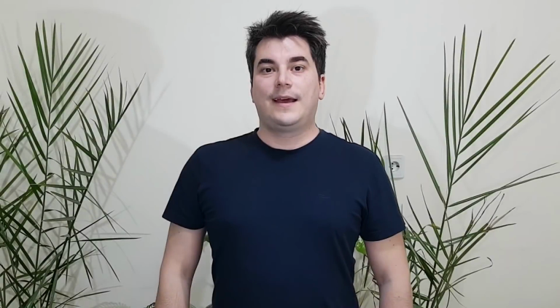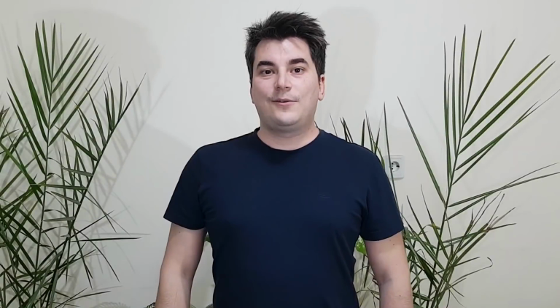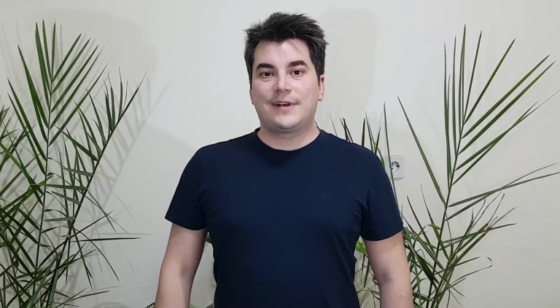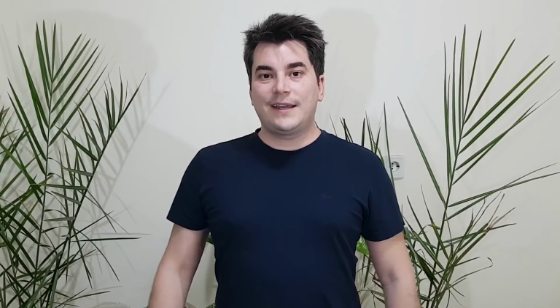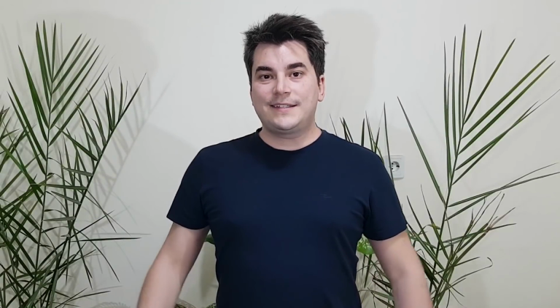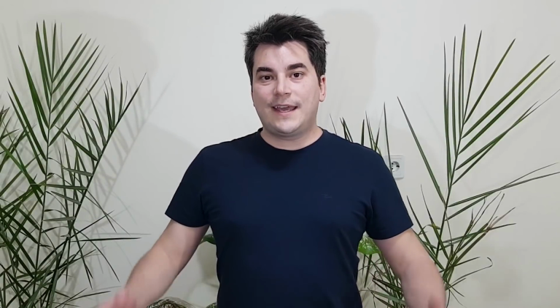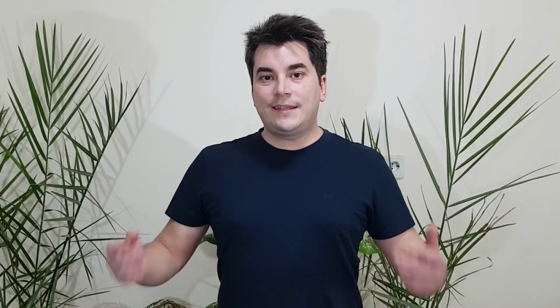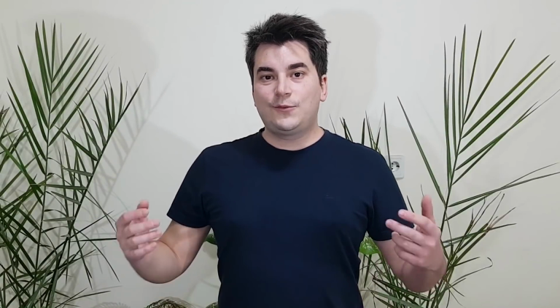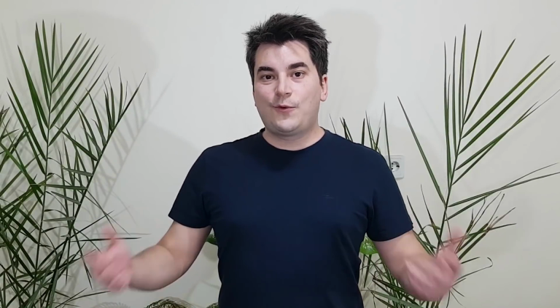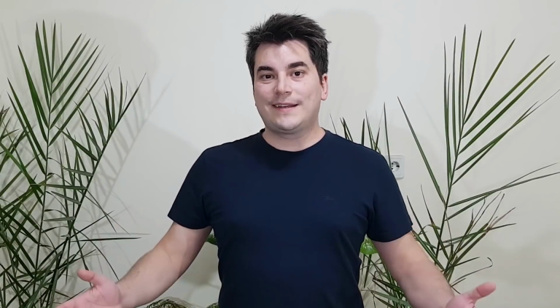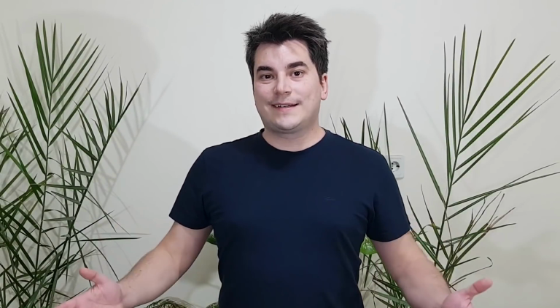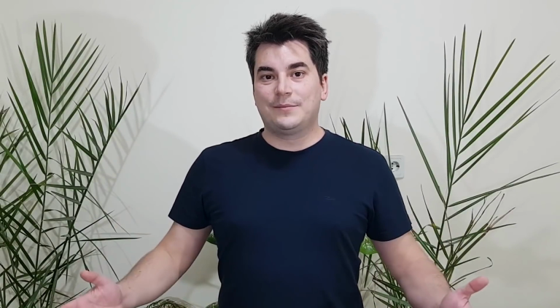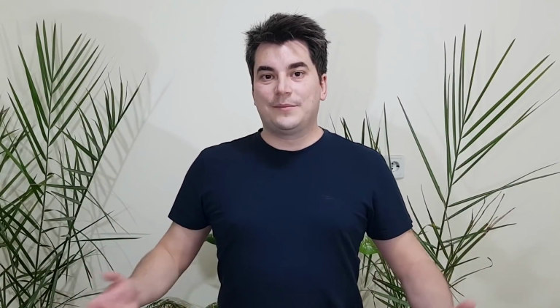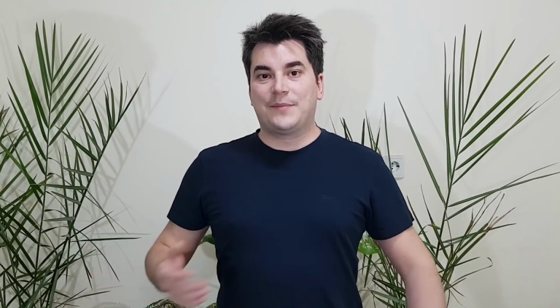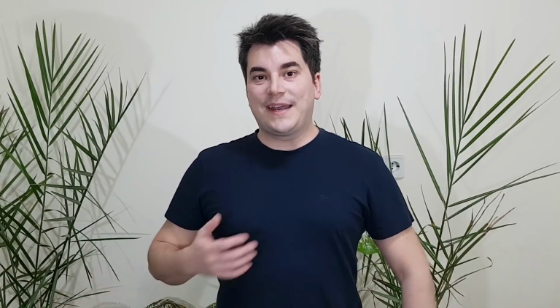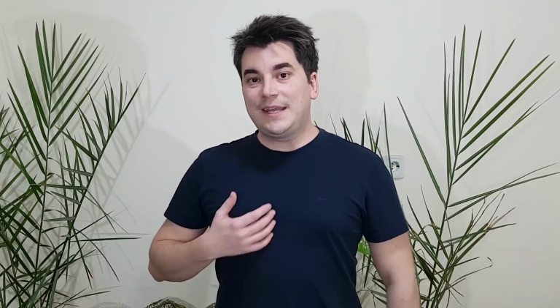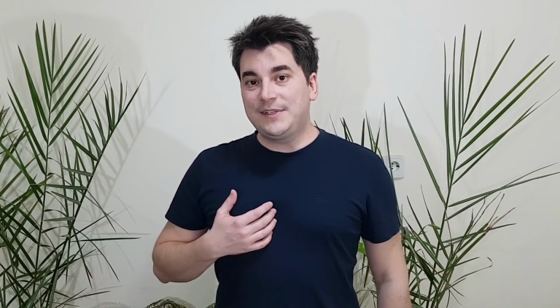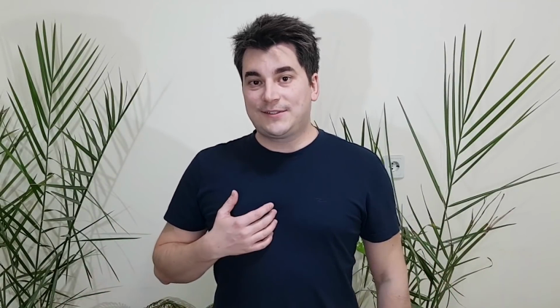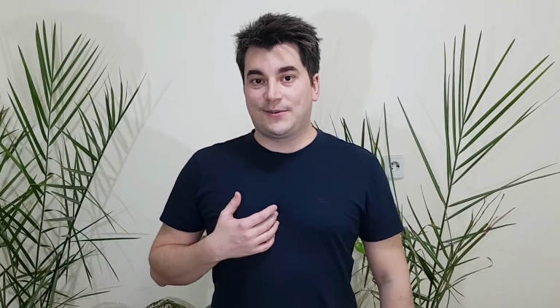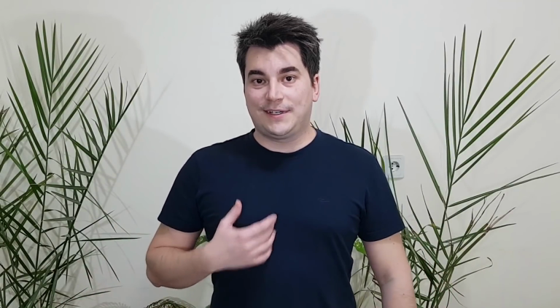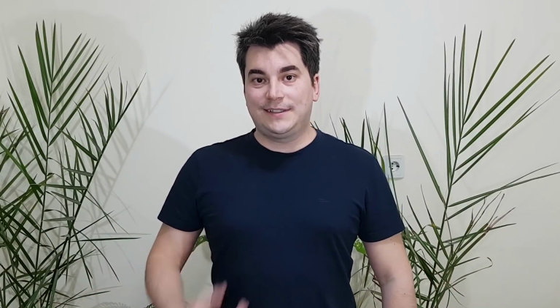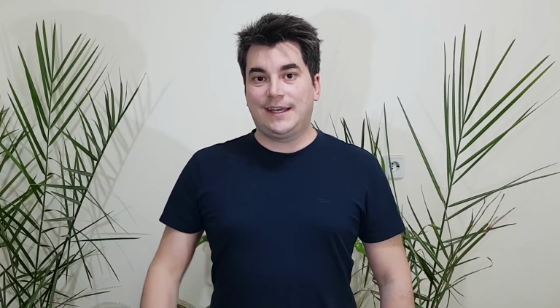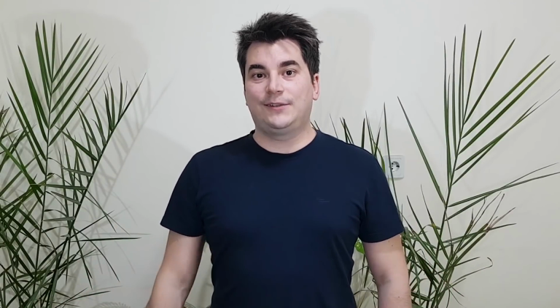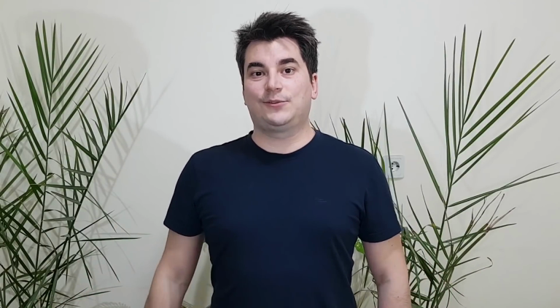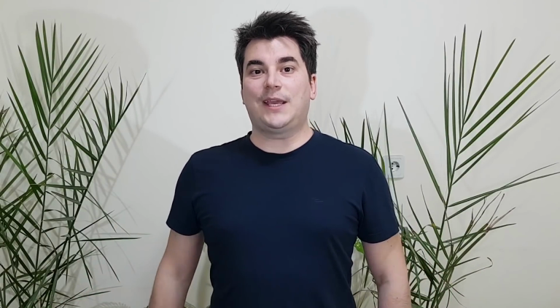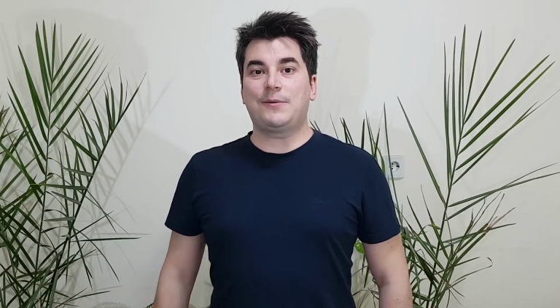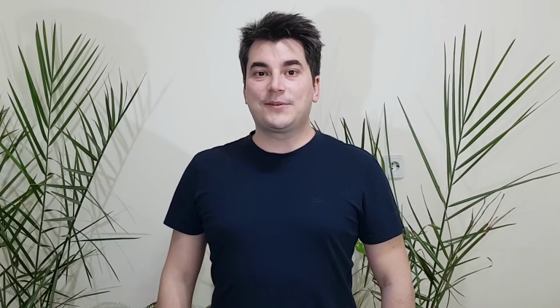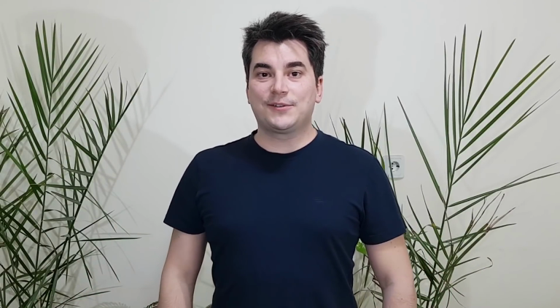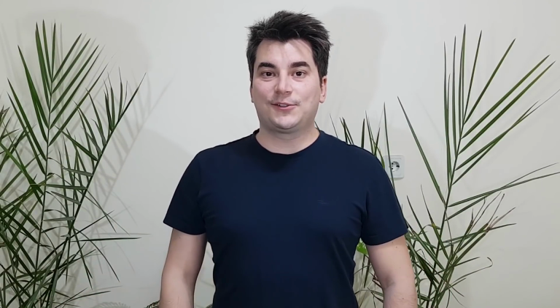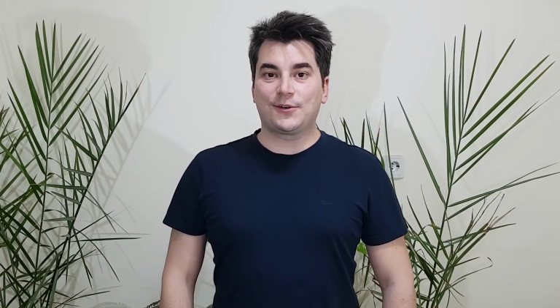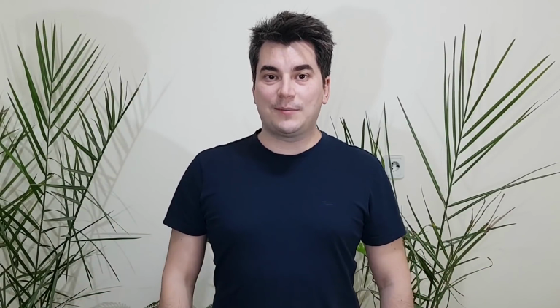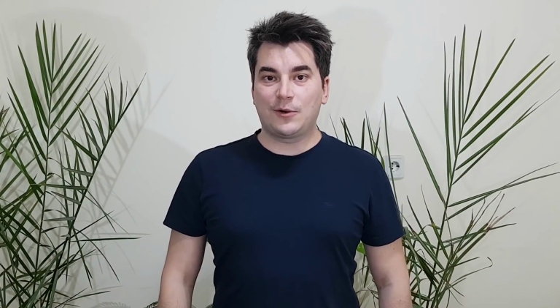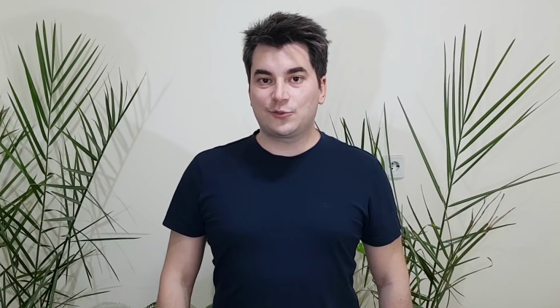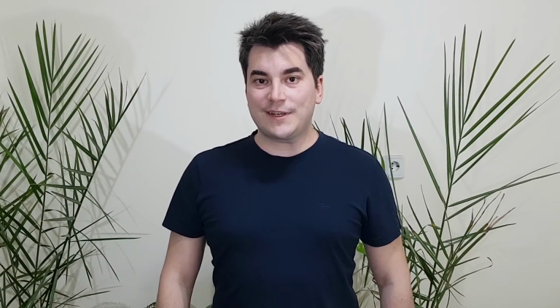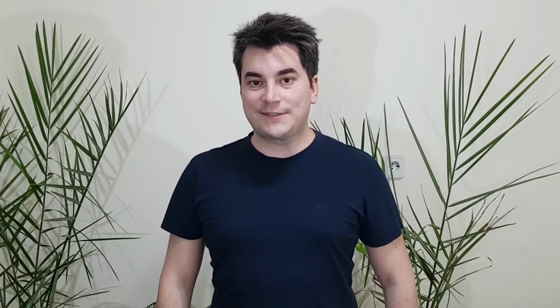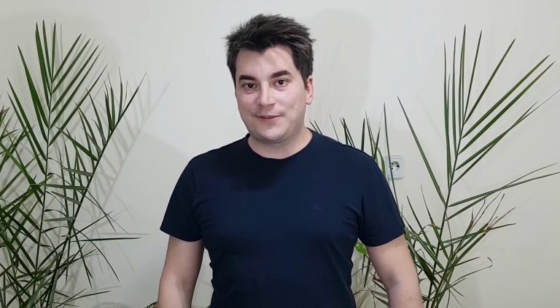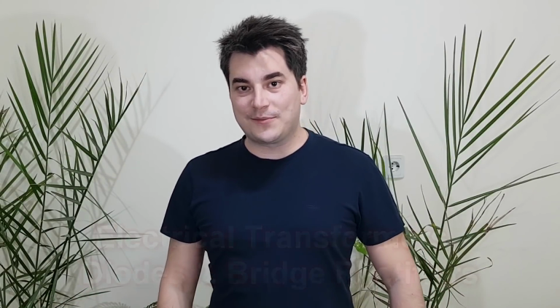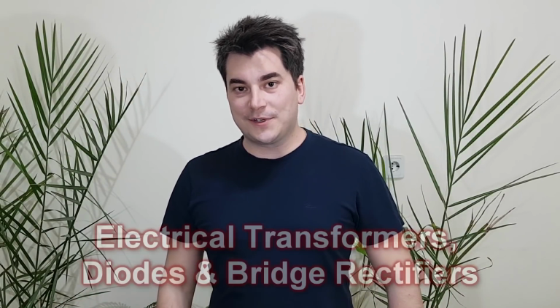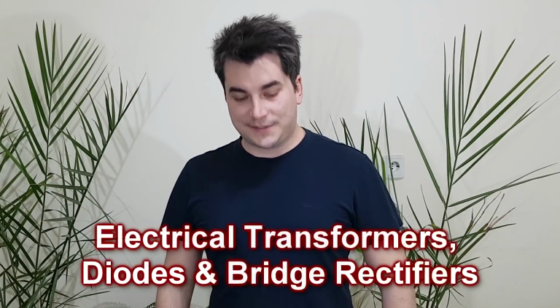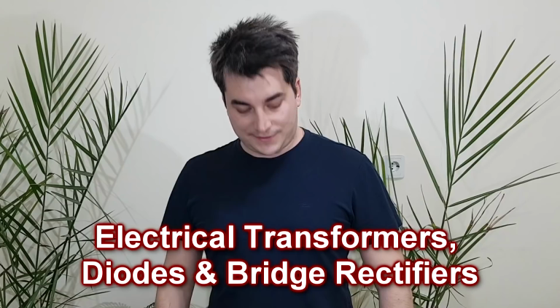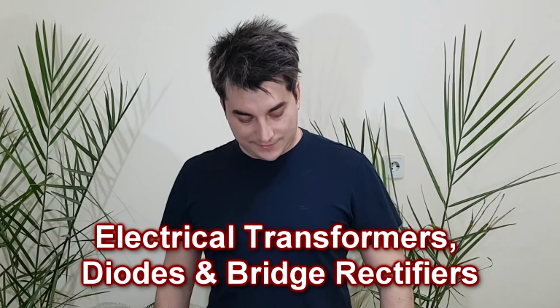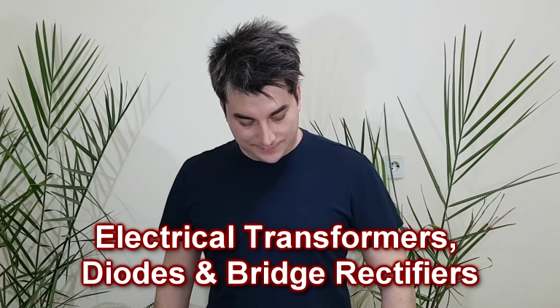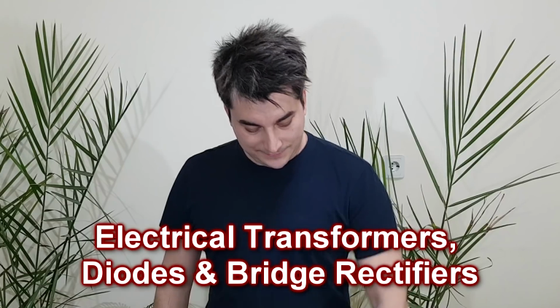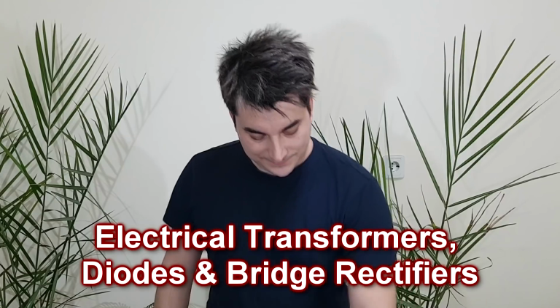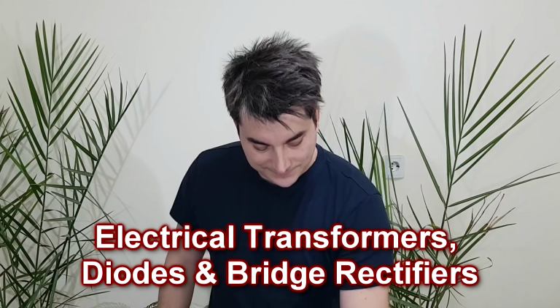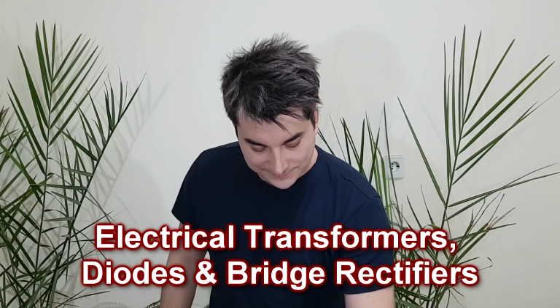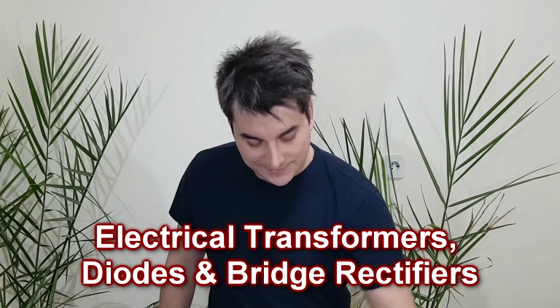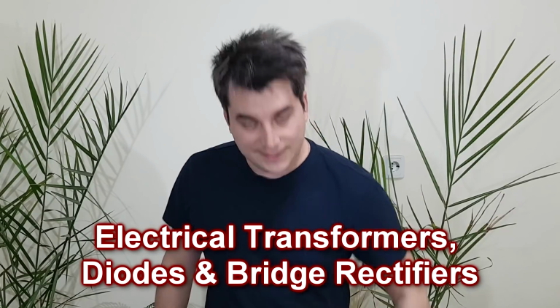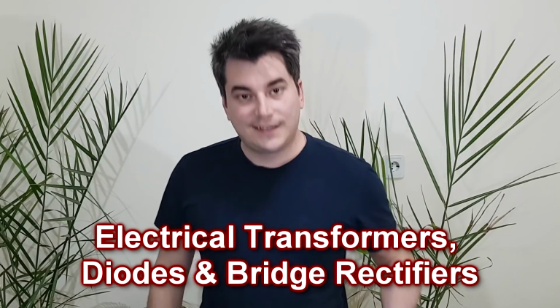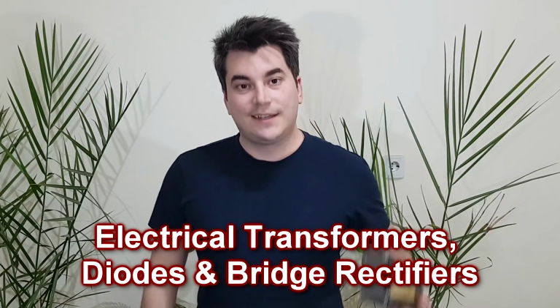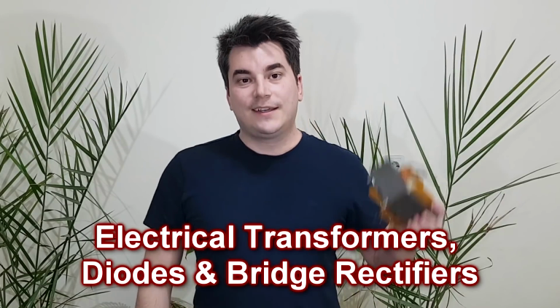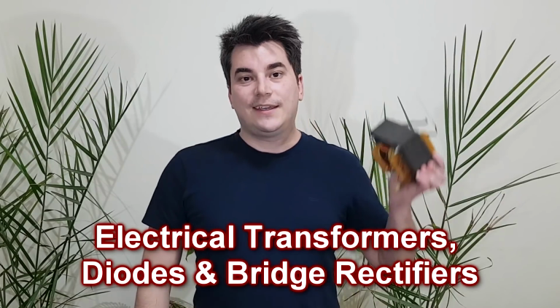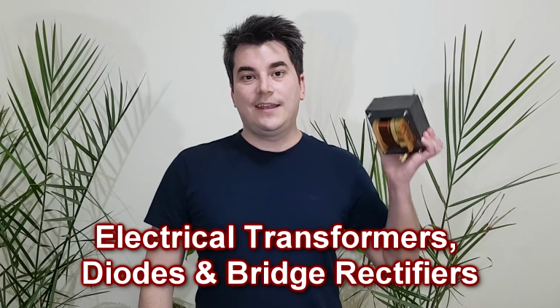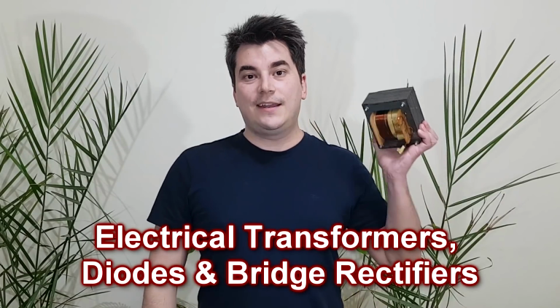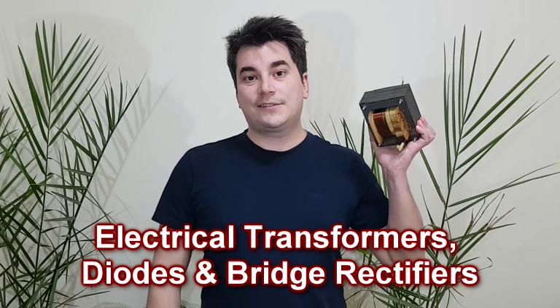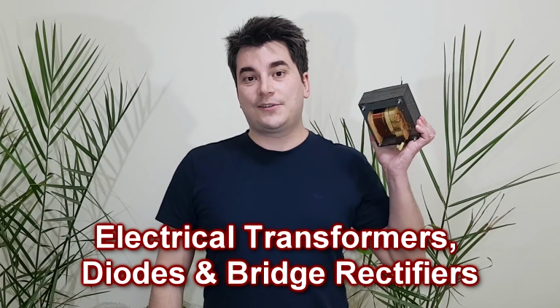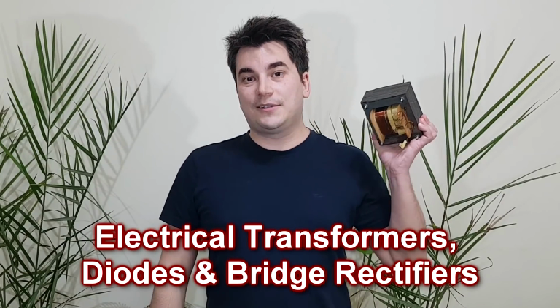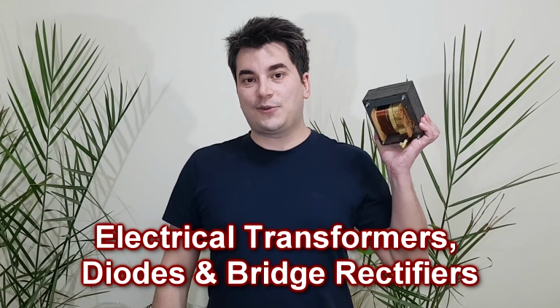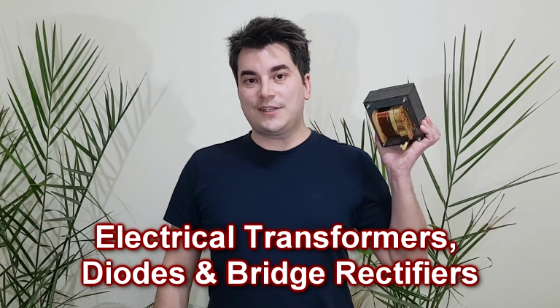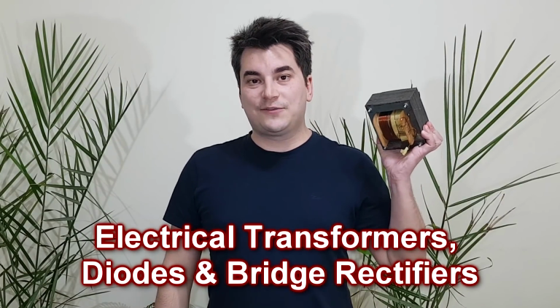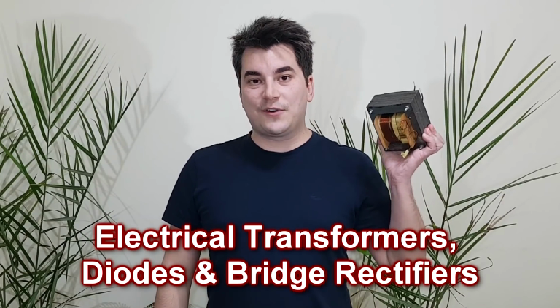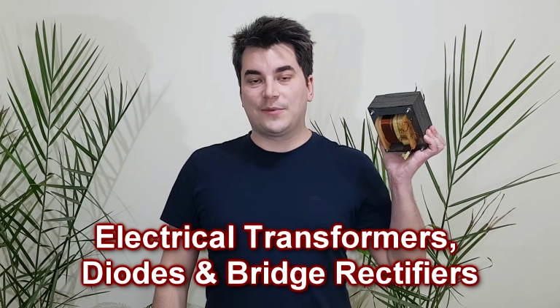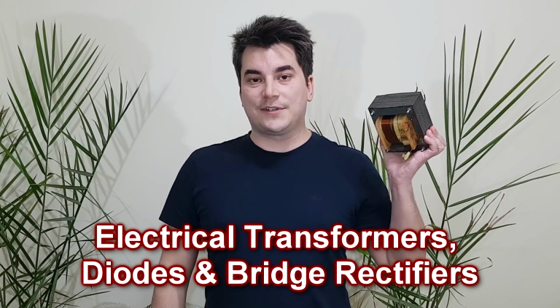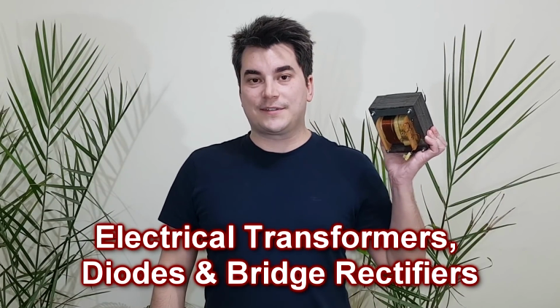Hello guys and welcome! My name is Sorin and today we're gonna talk about transformers — electrical transformers.